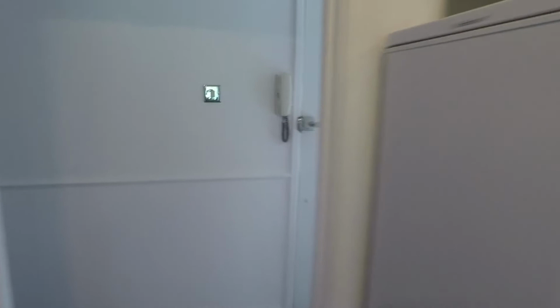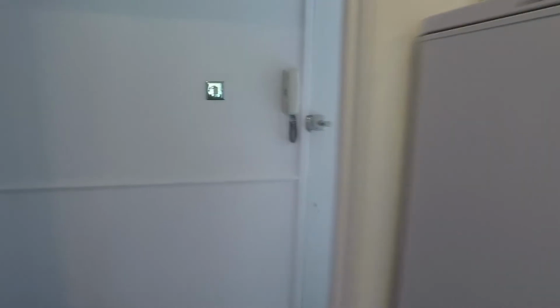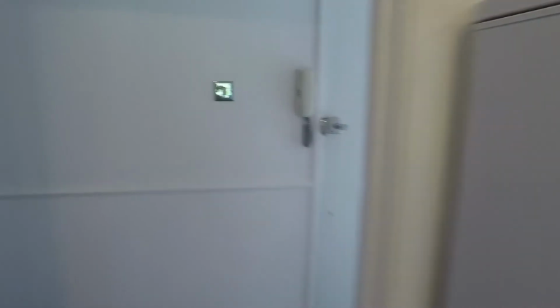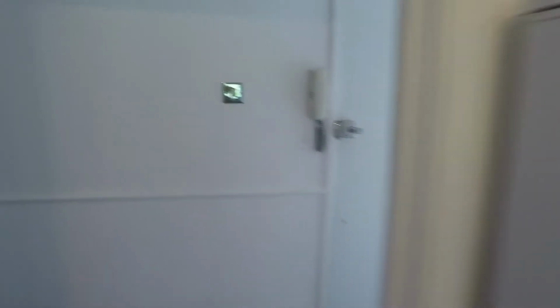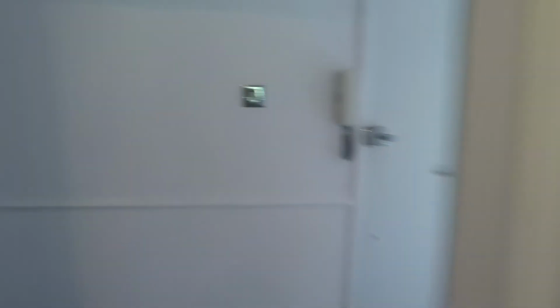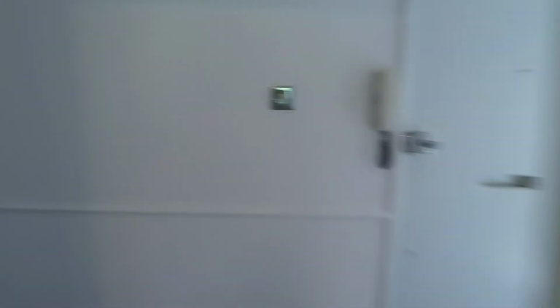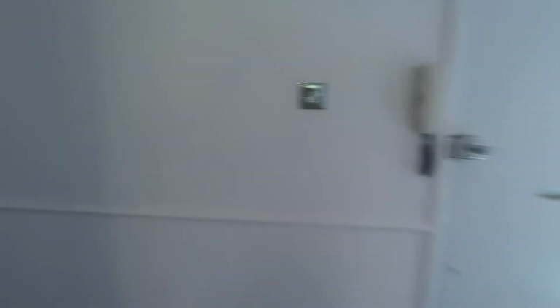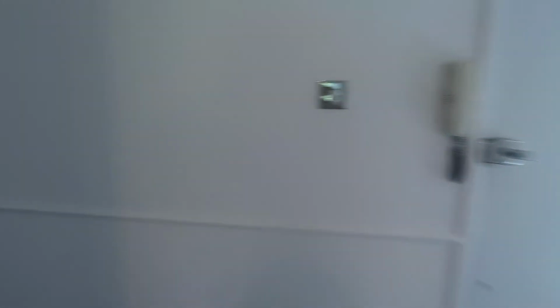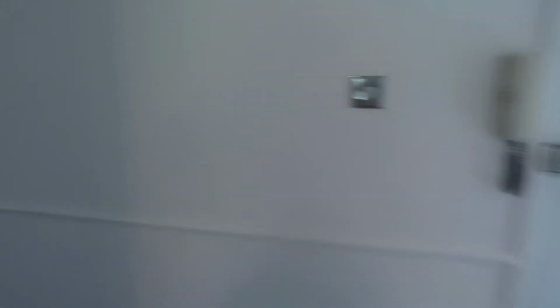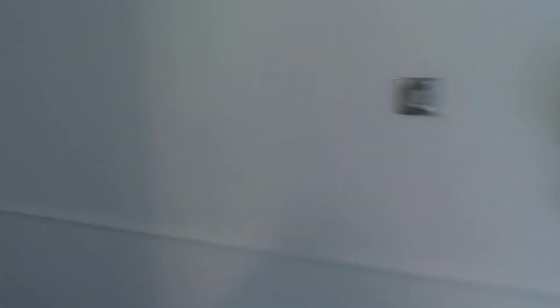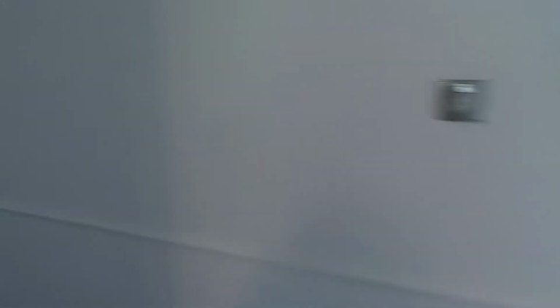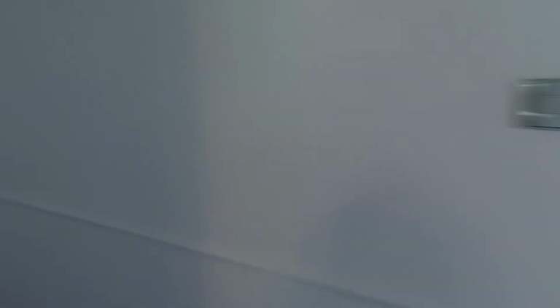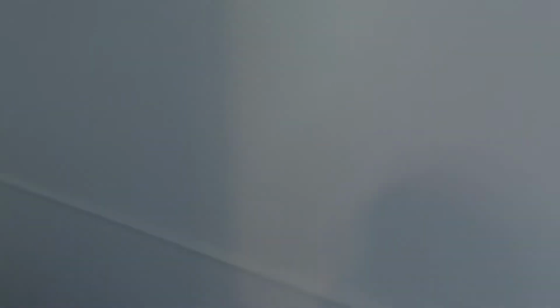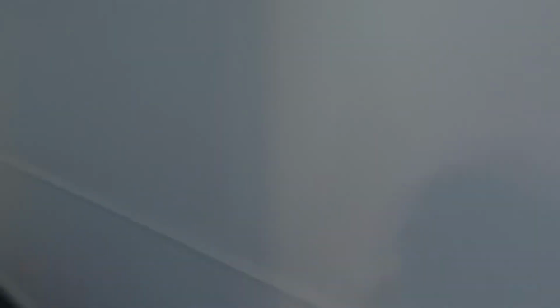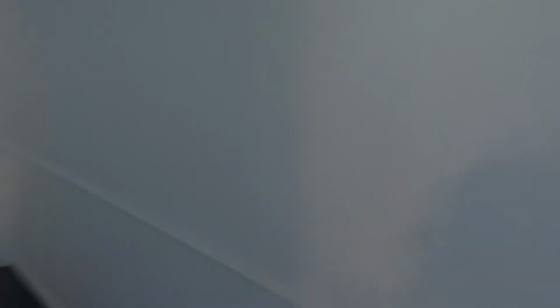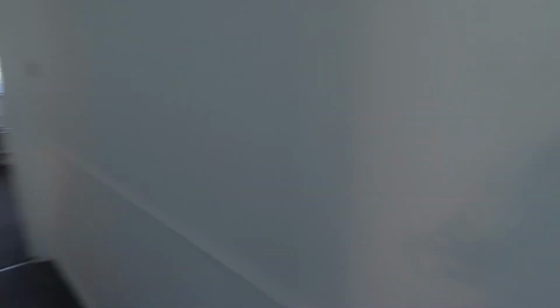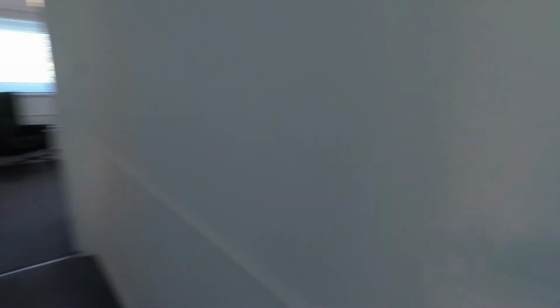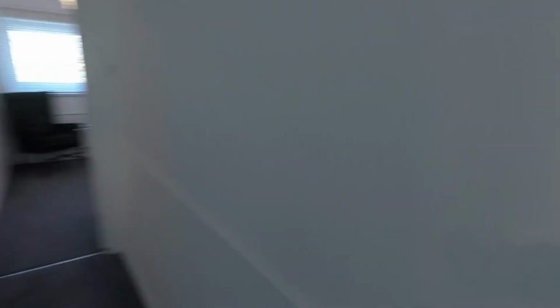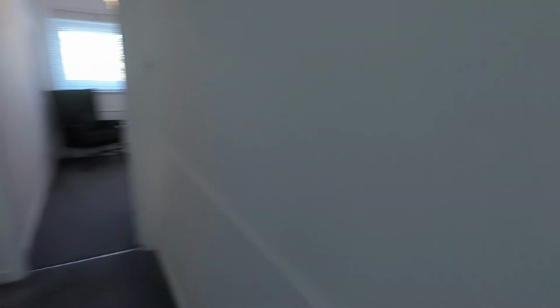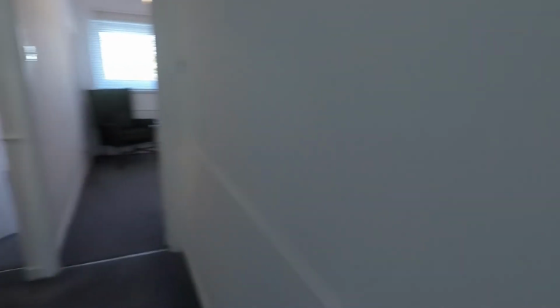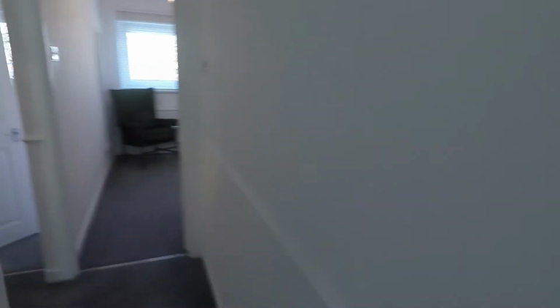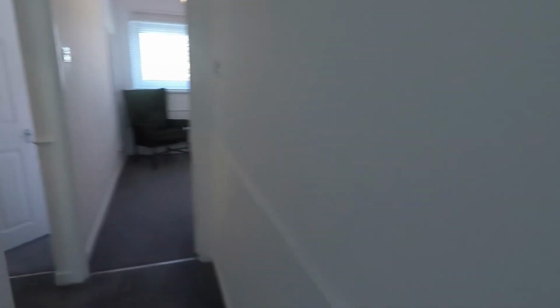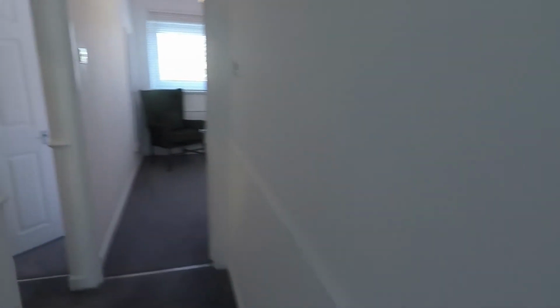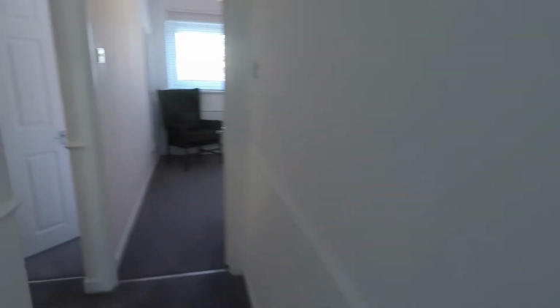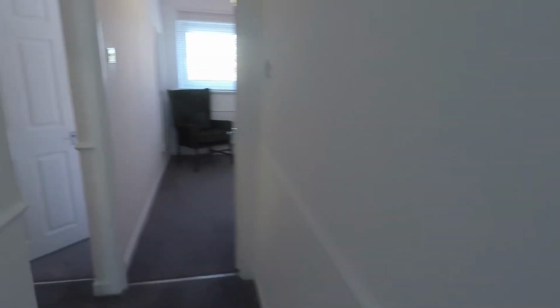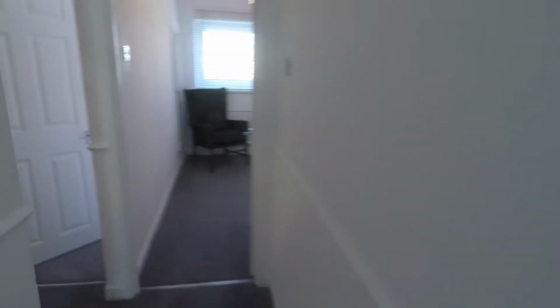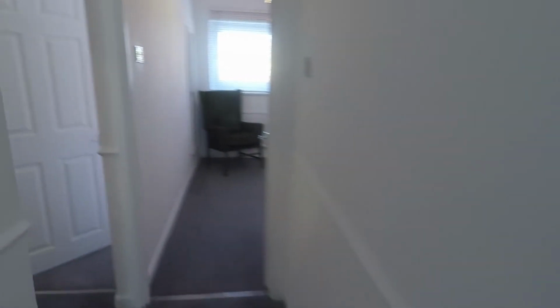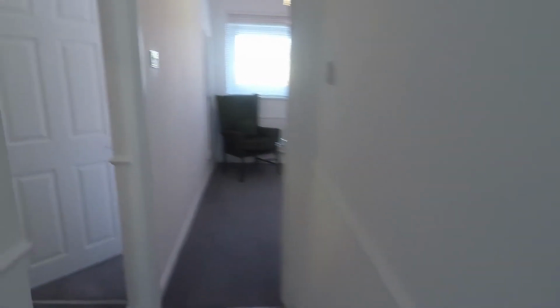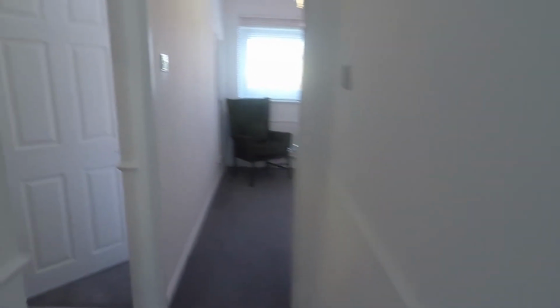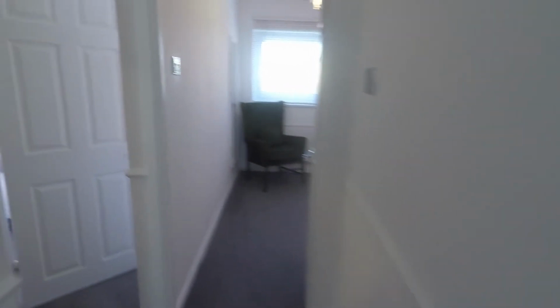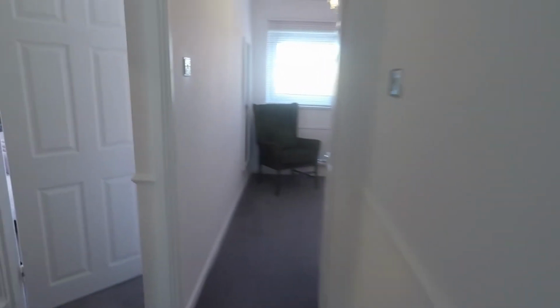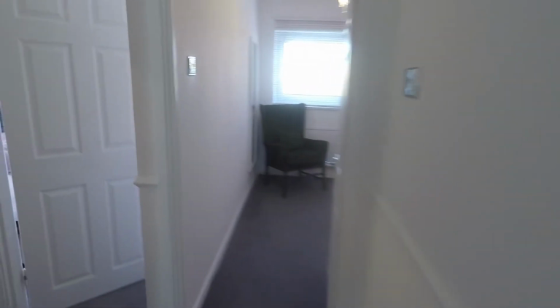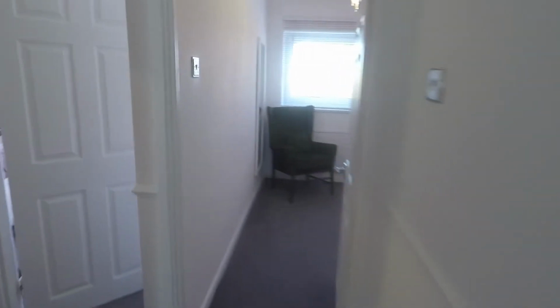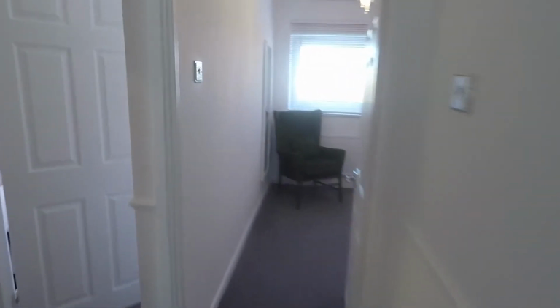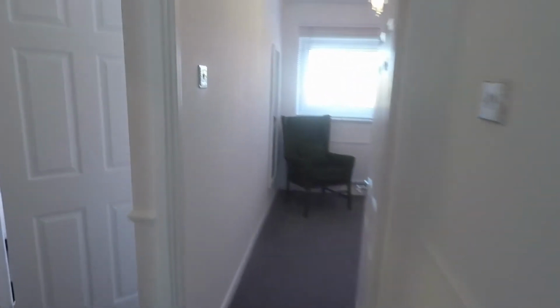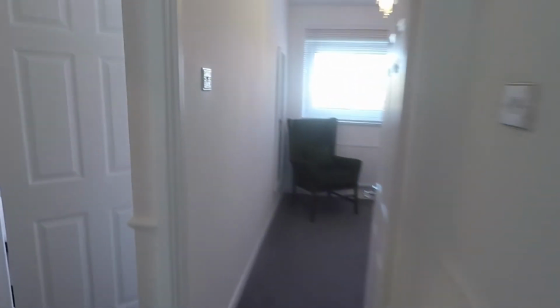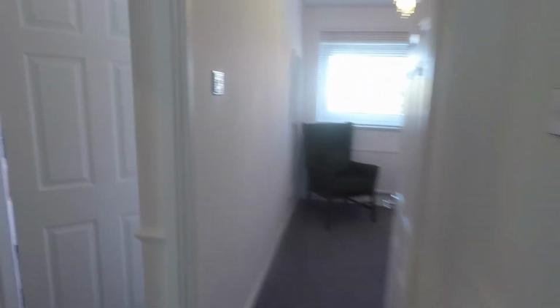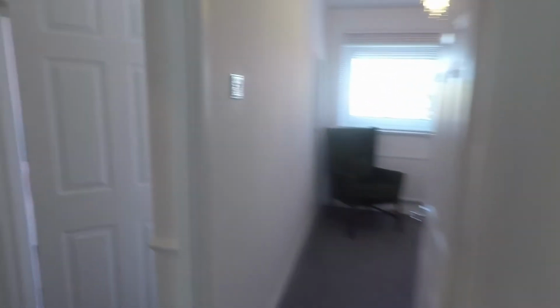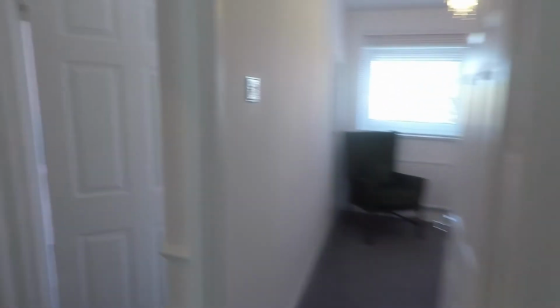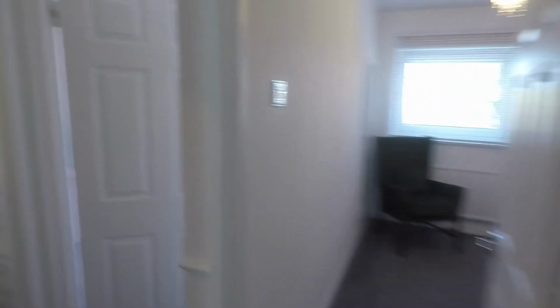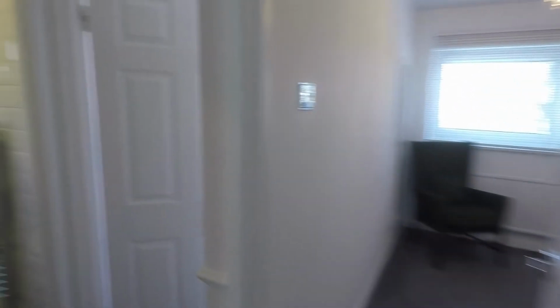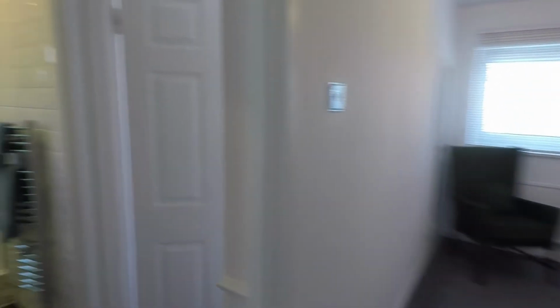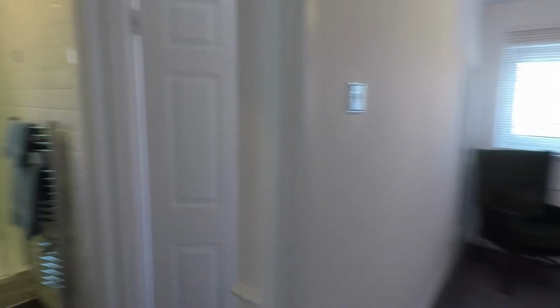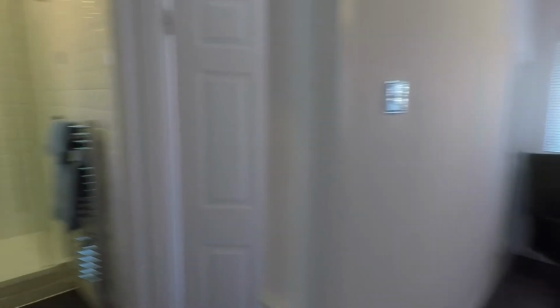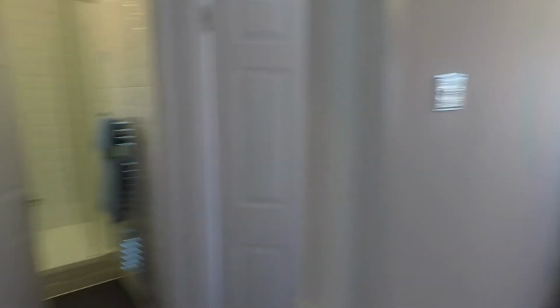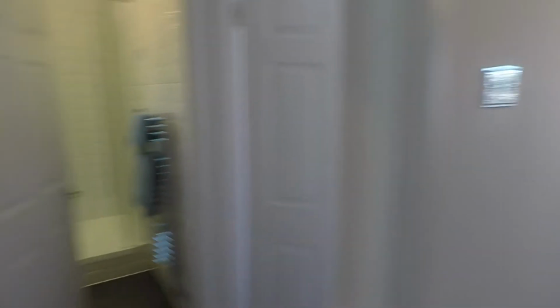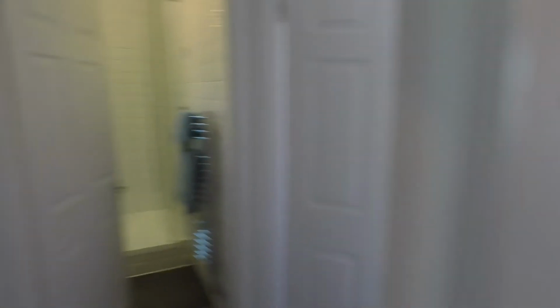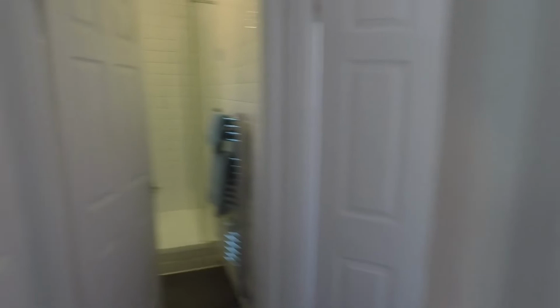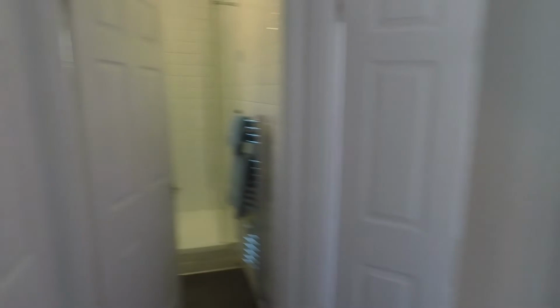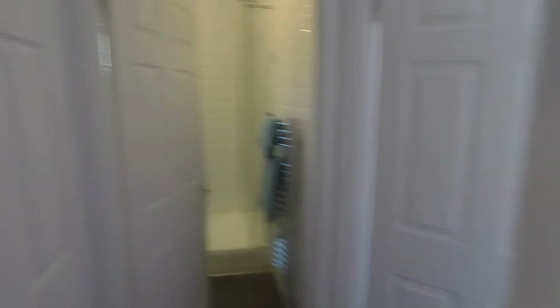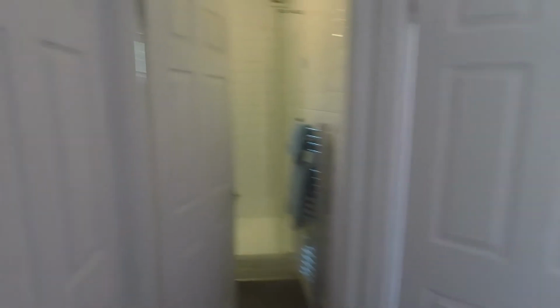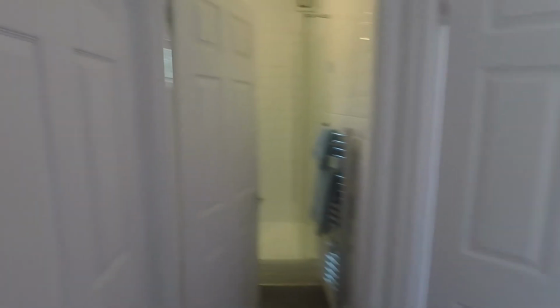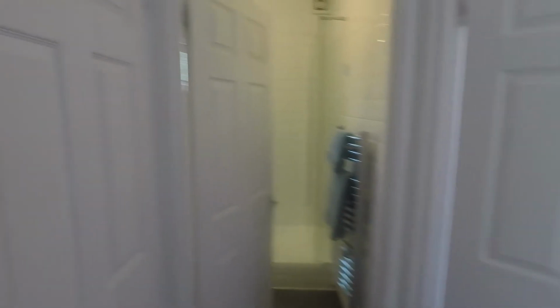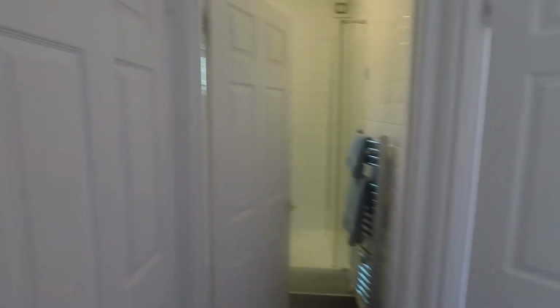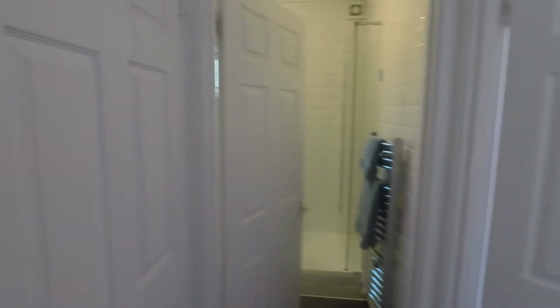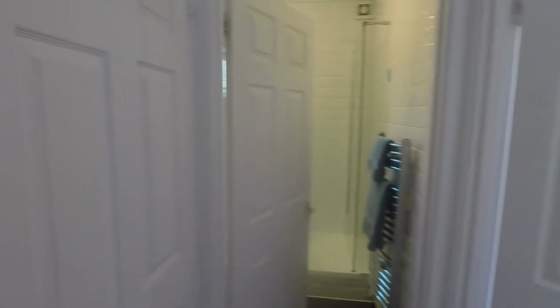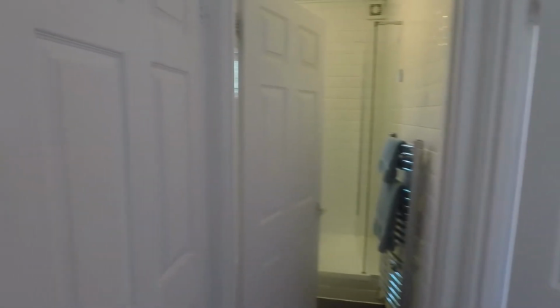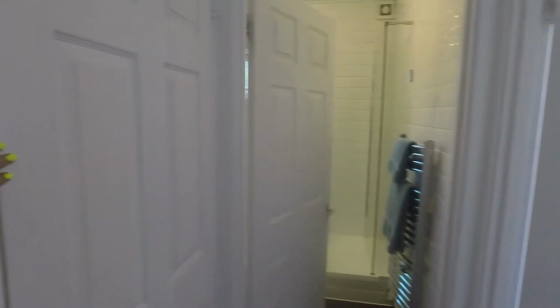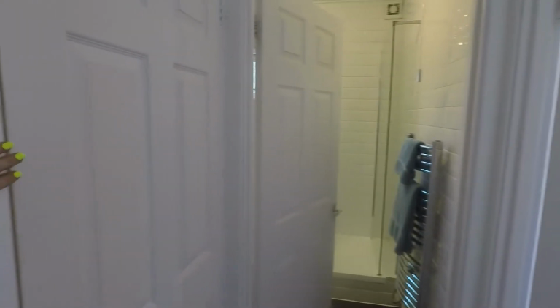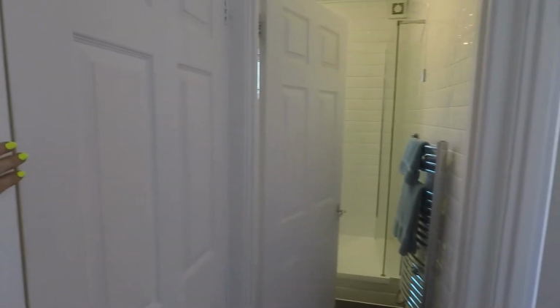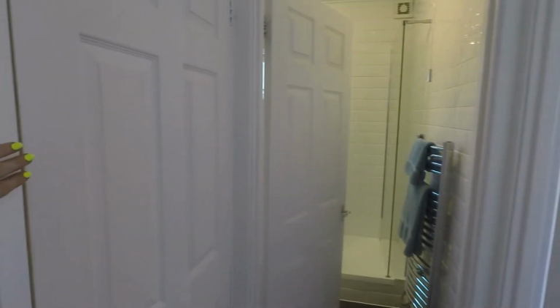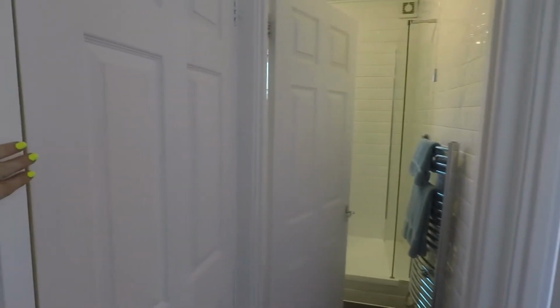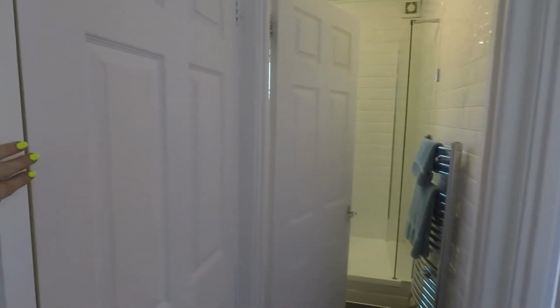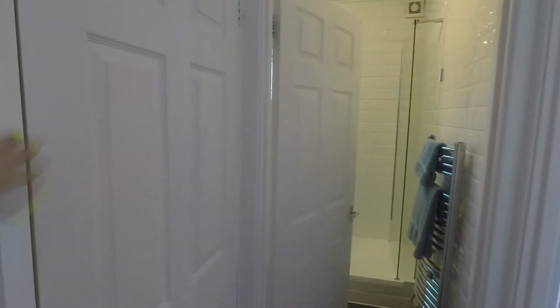In this end of the apartment we have the two bedrooms, the bathroom, and a large storage cupboard.